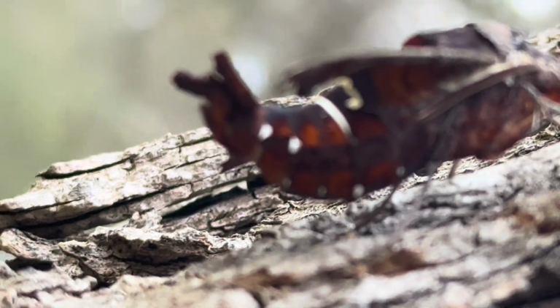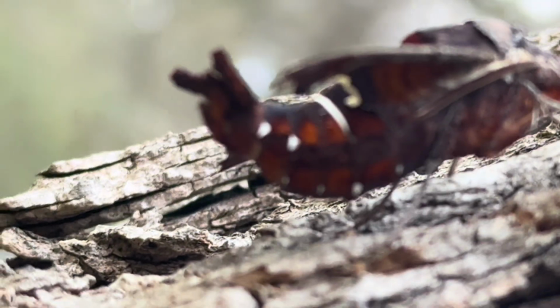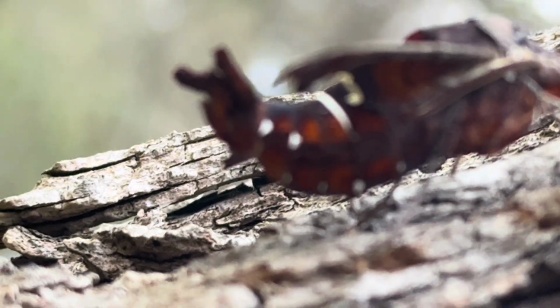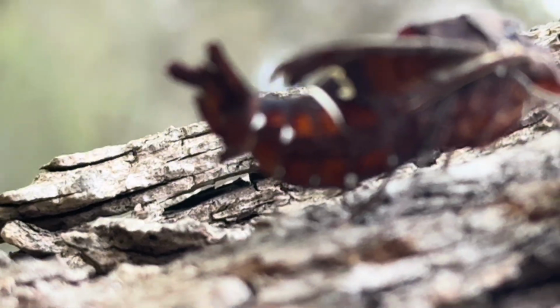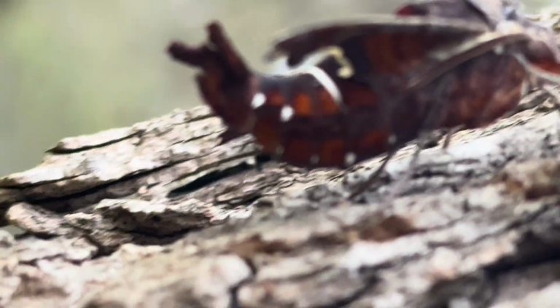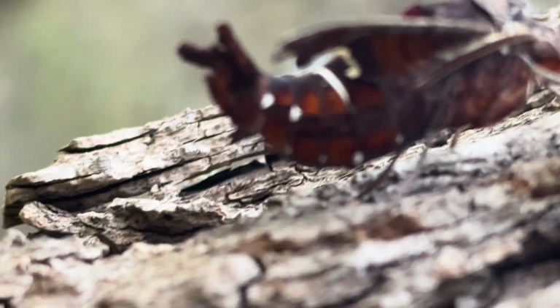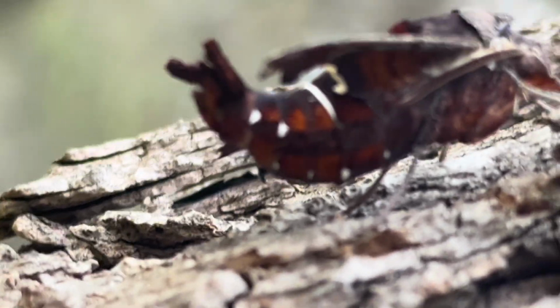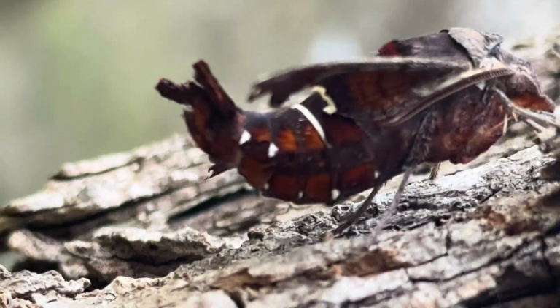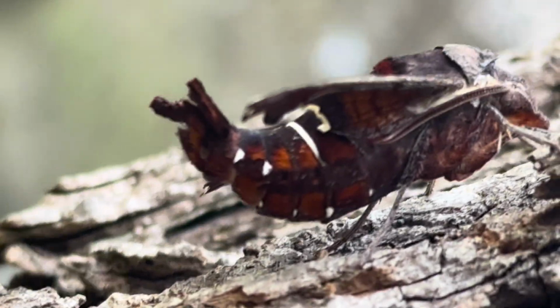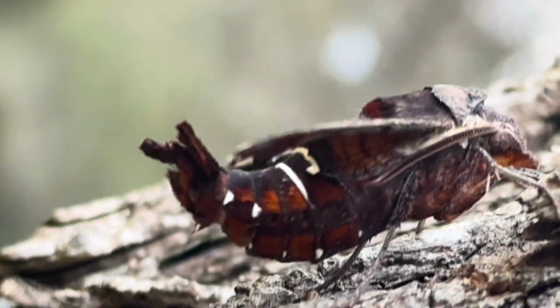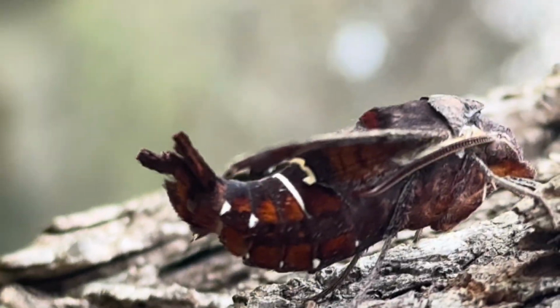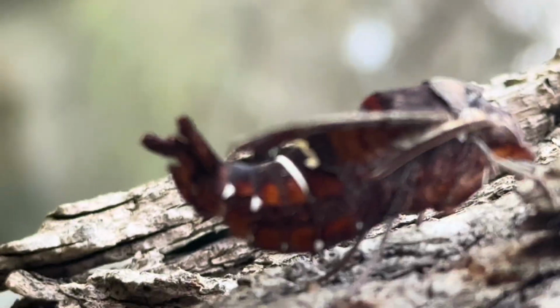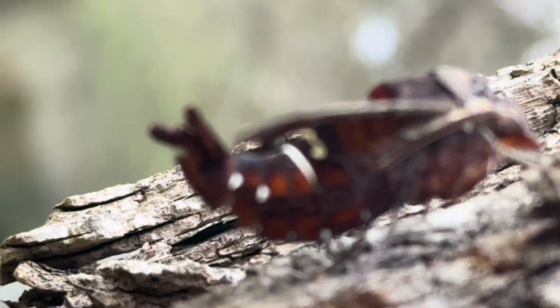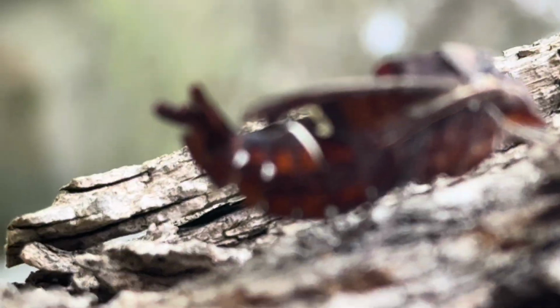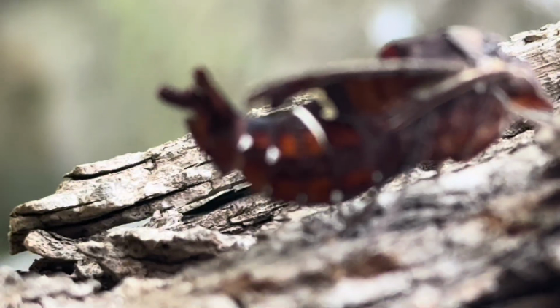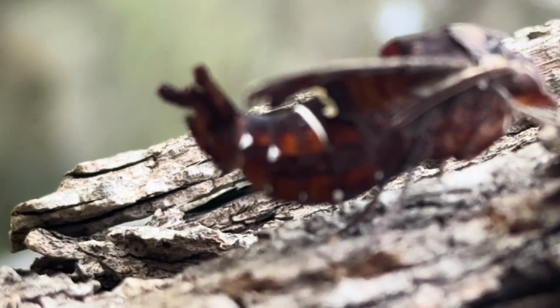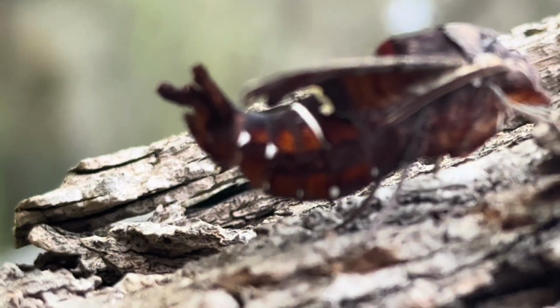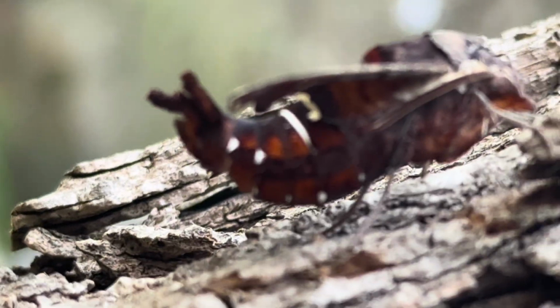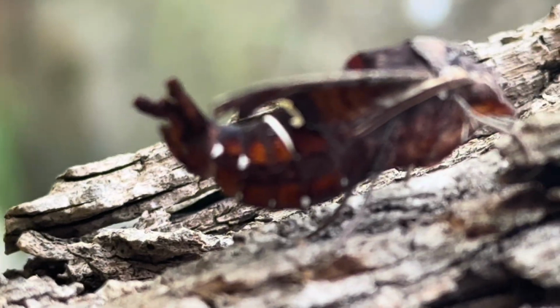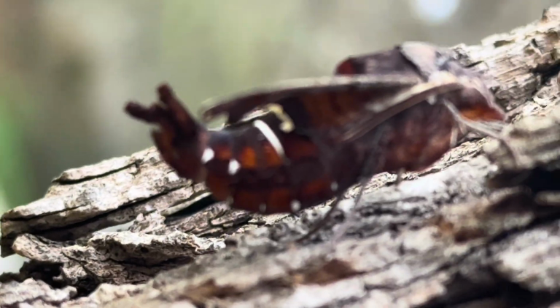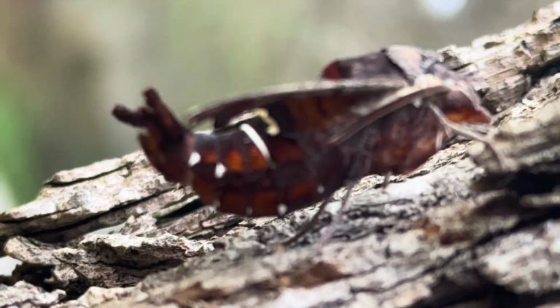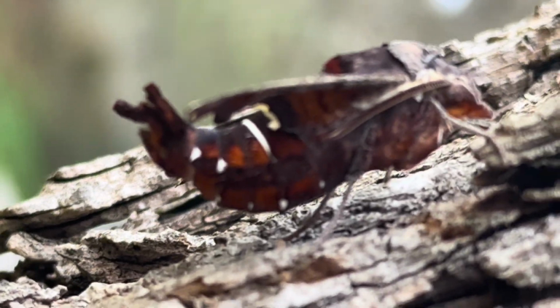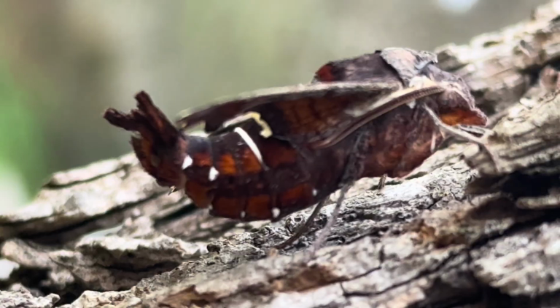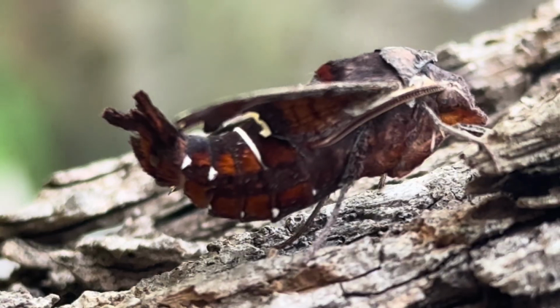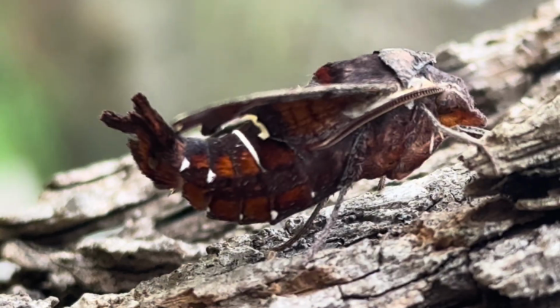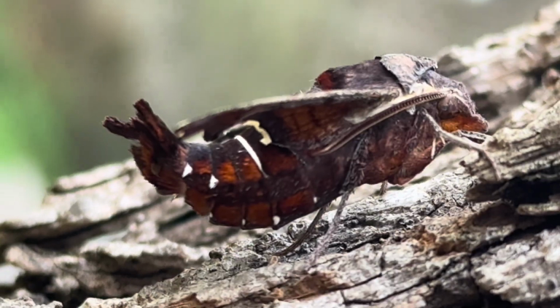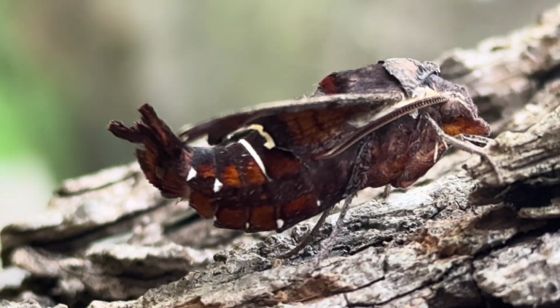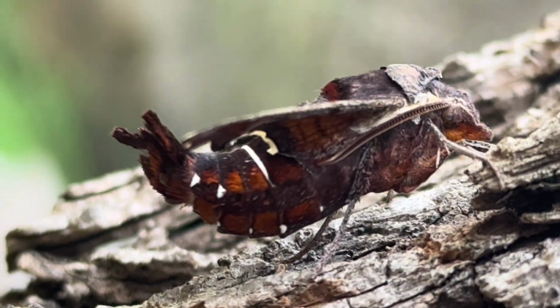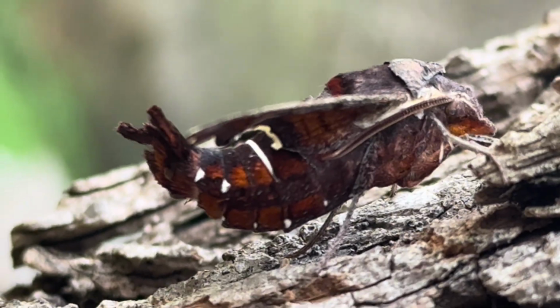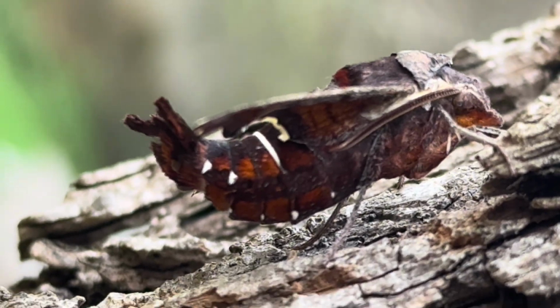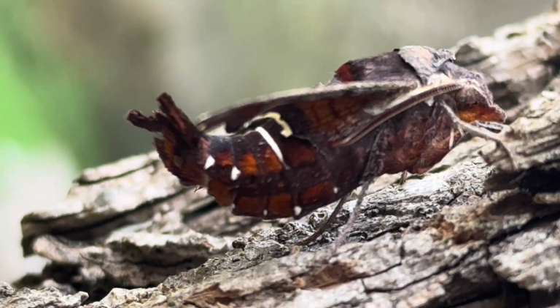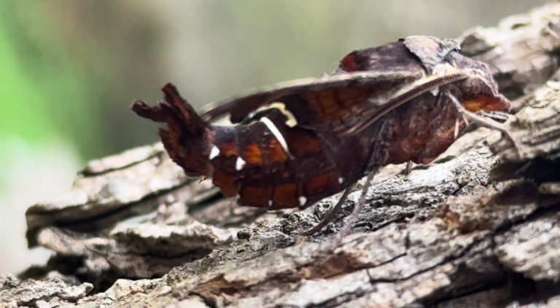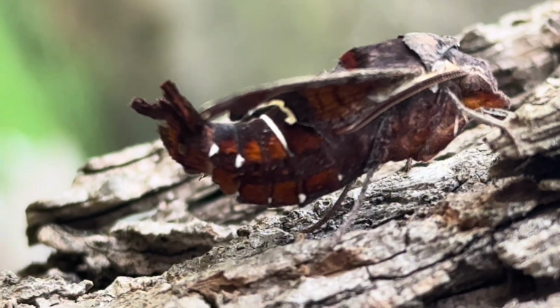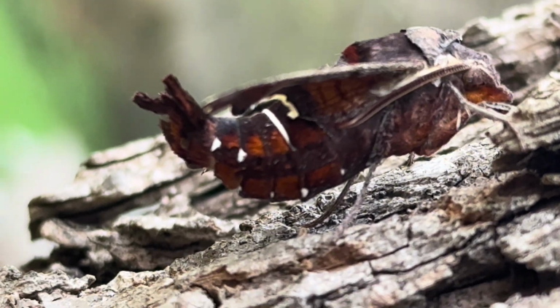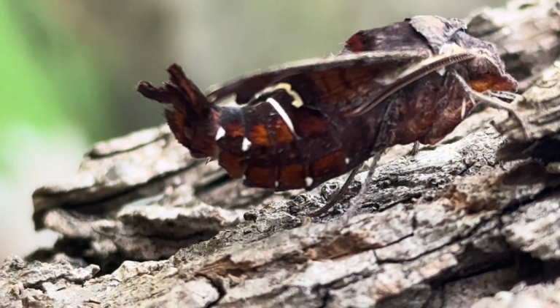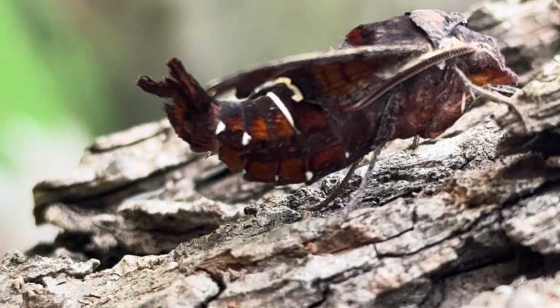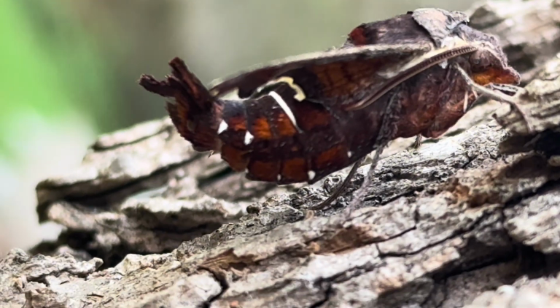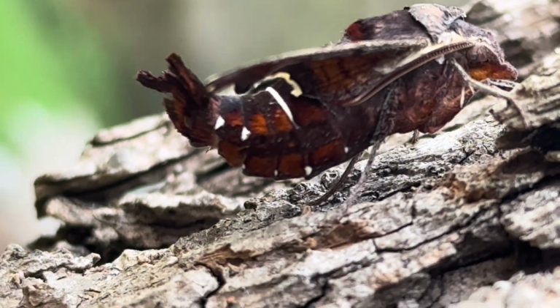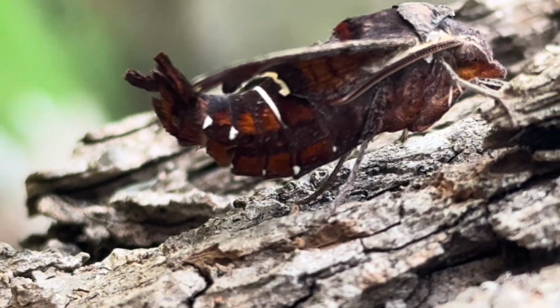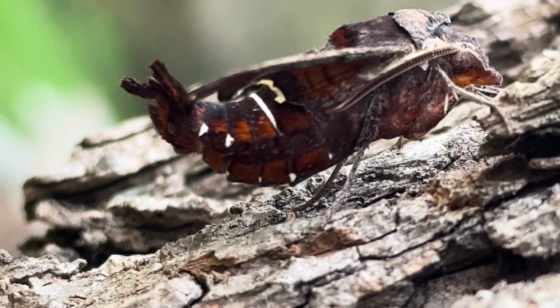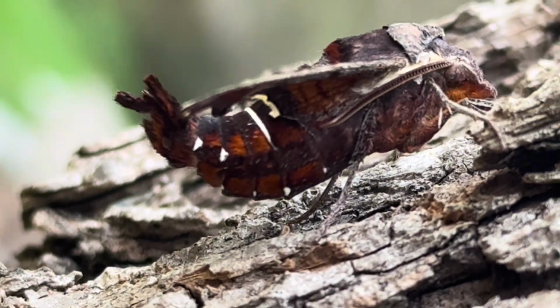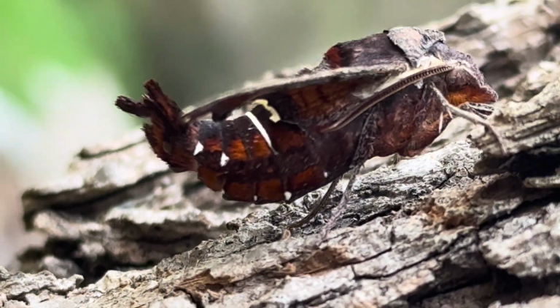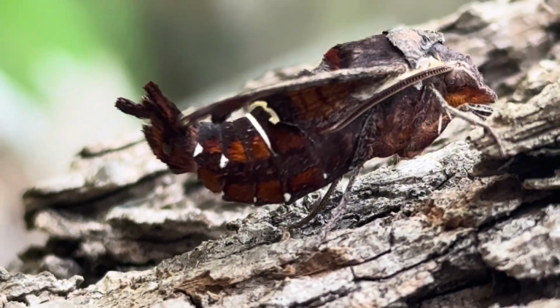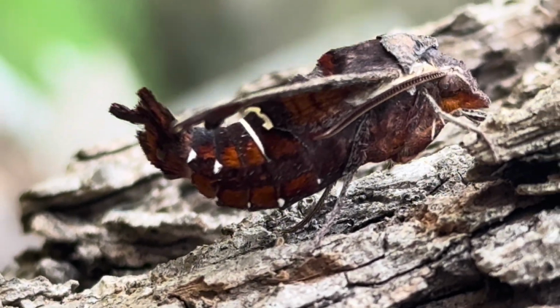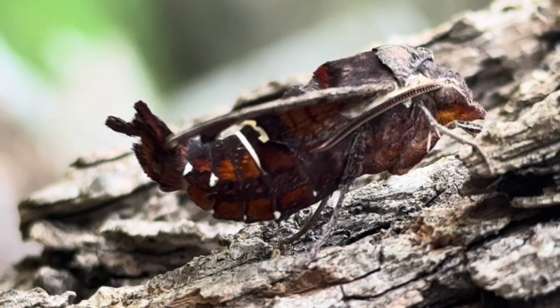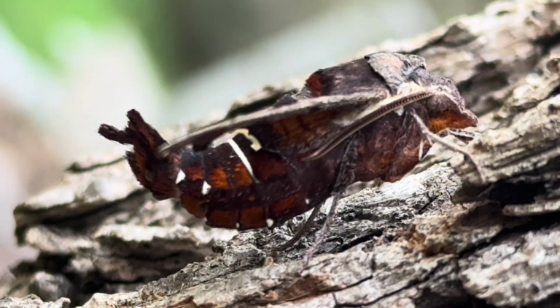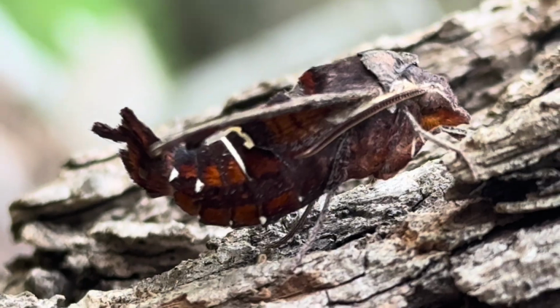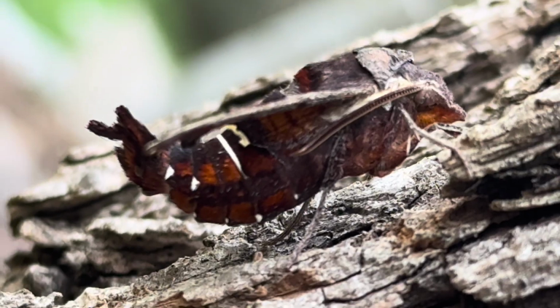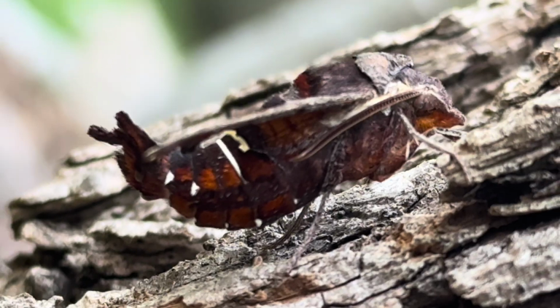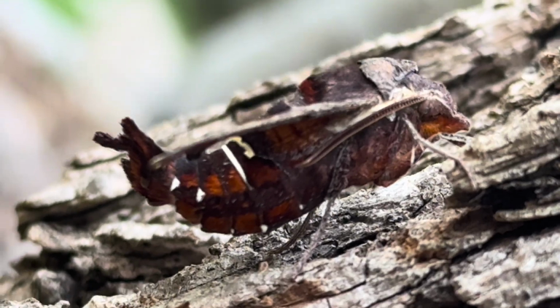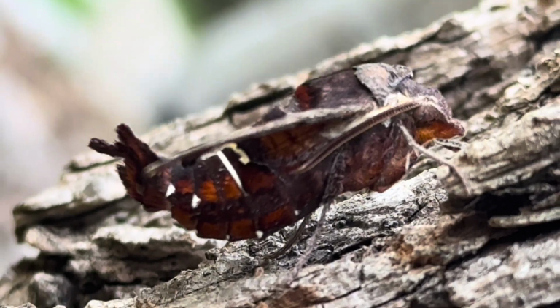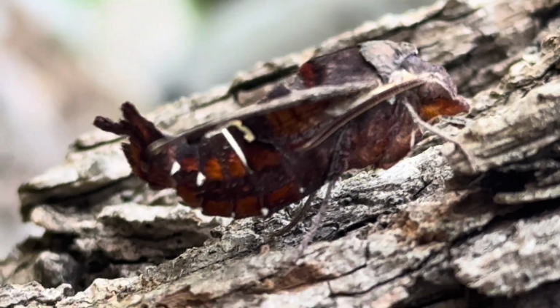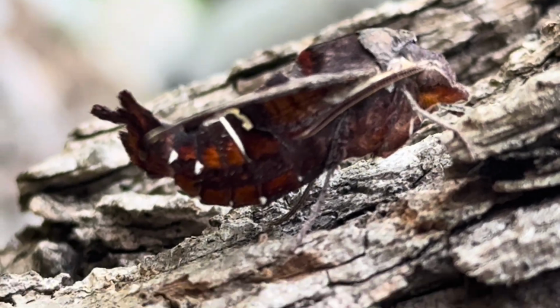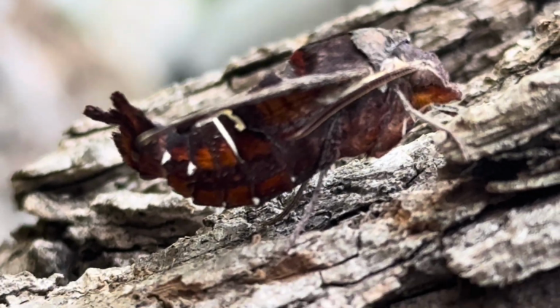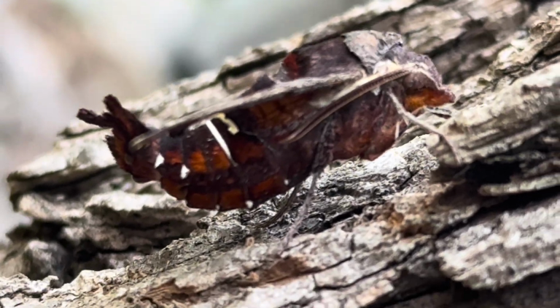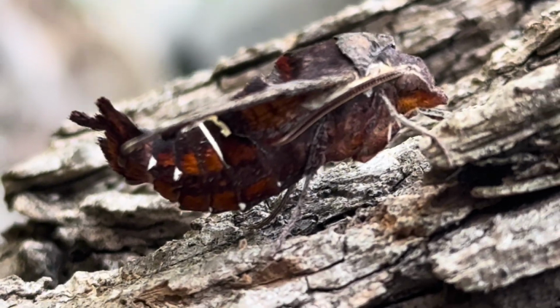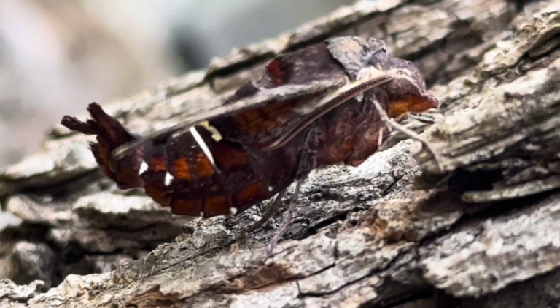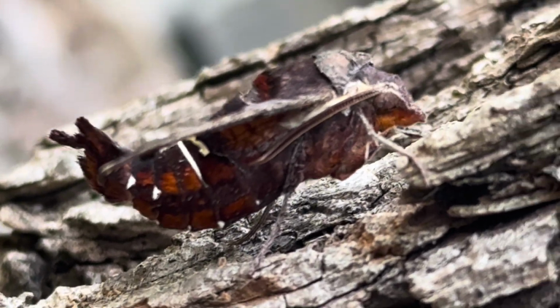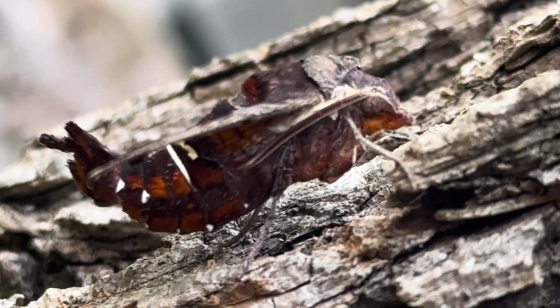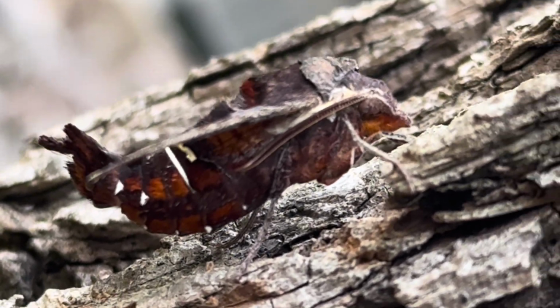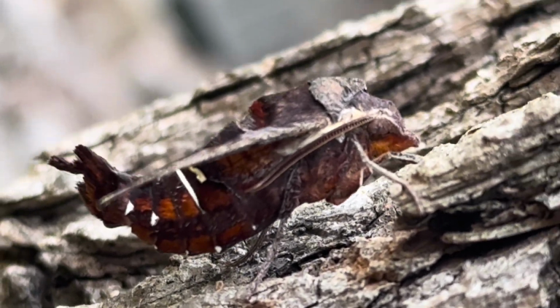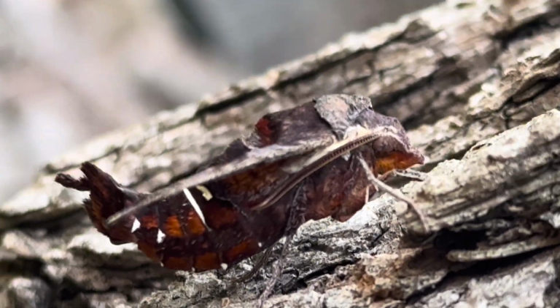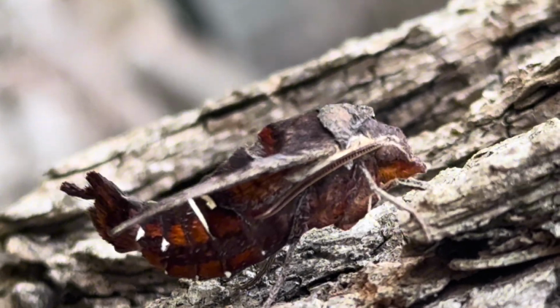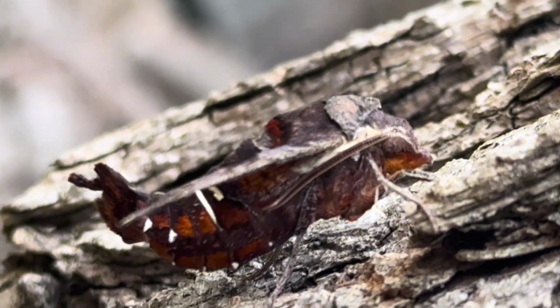So if you're in North America, keep your eye out for one of these beauties. They might be visiting your garden shortly. And thanks for watching with me.